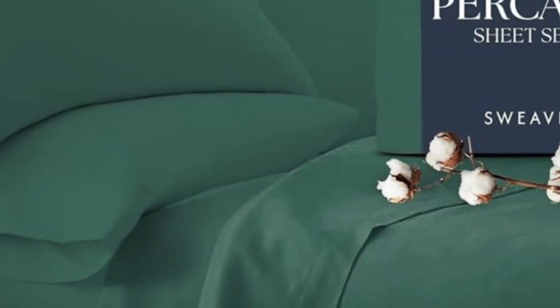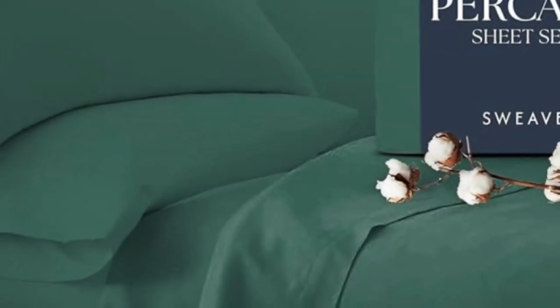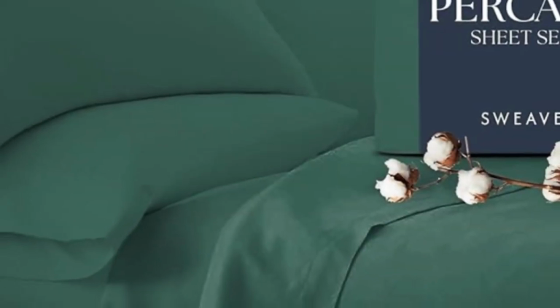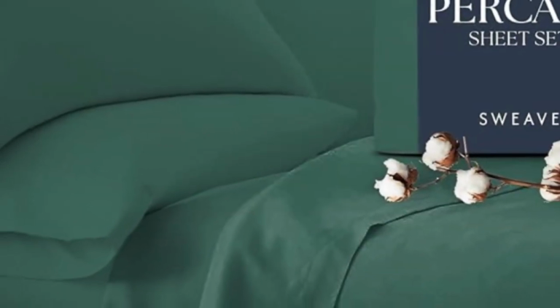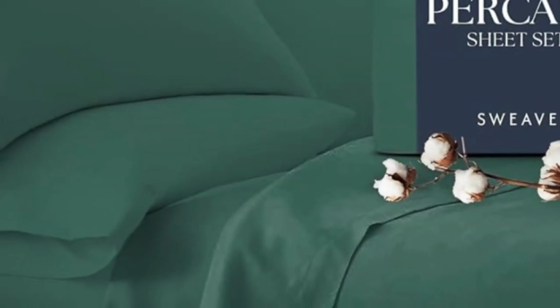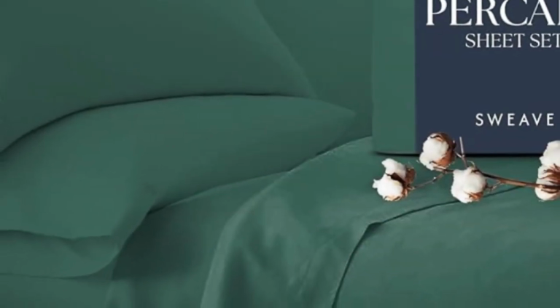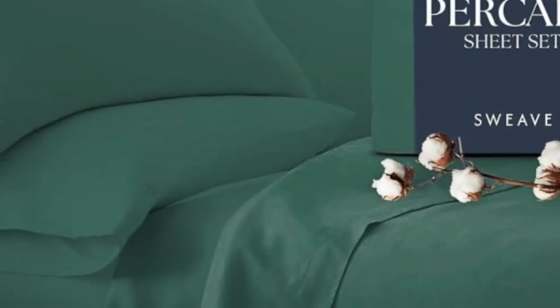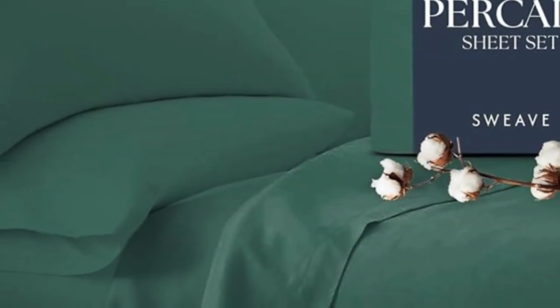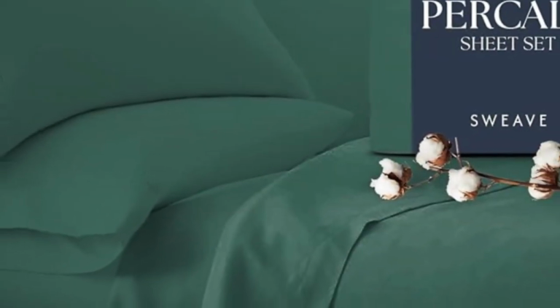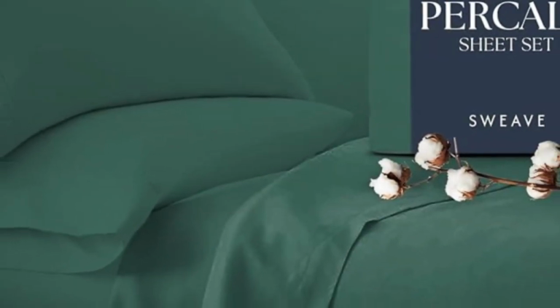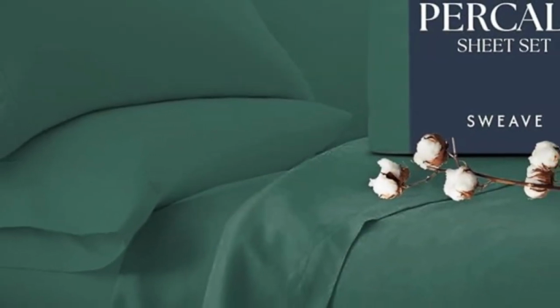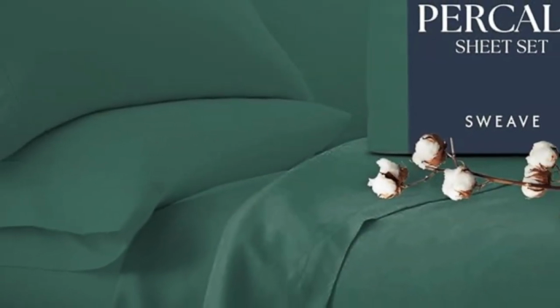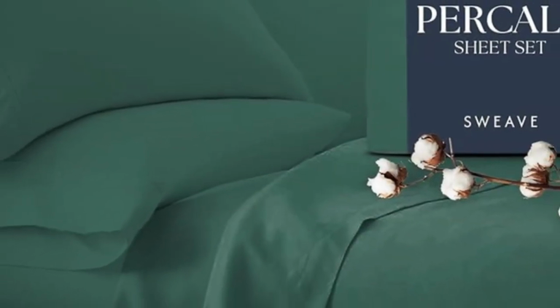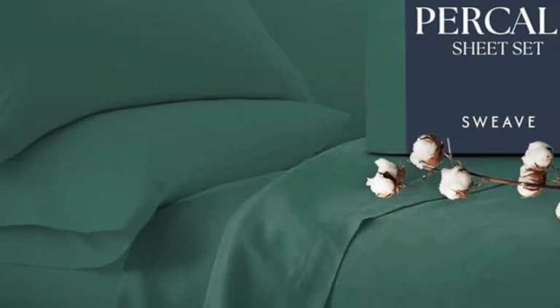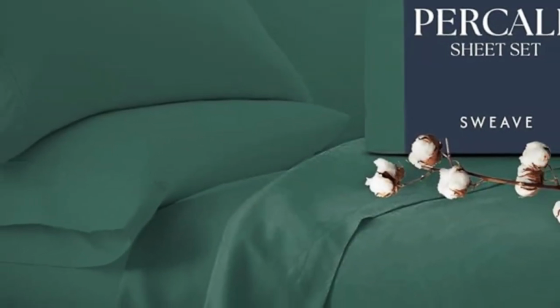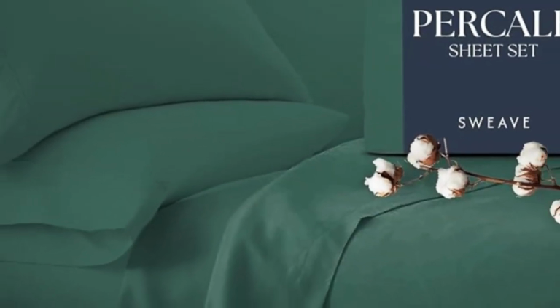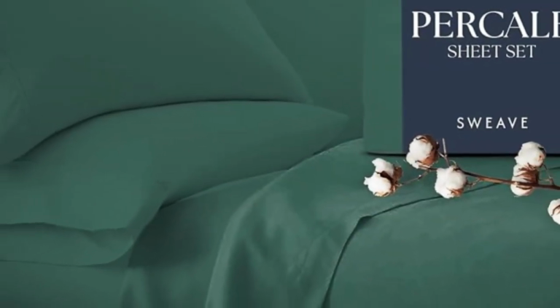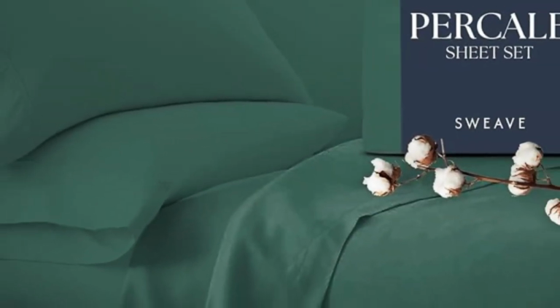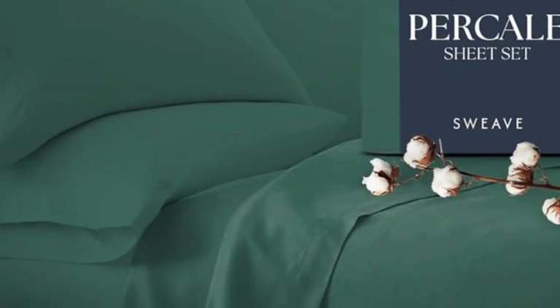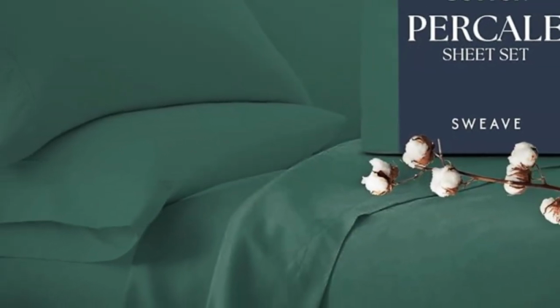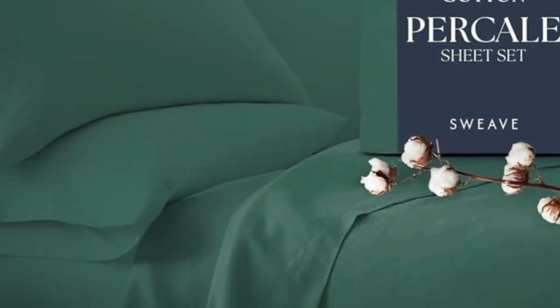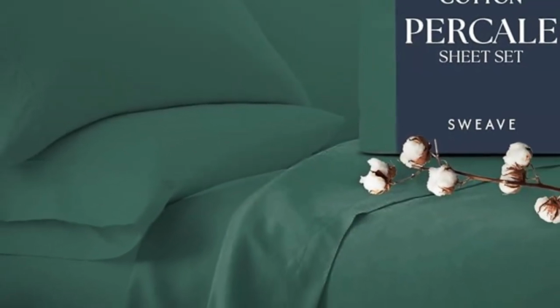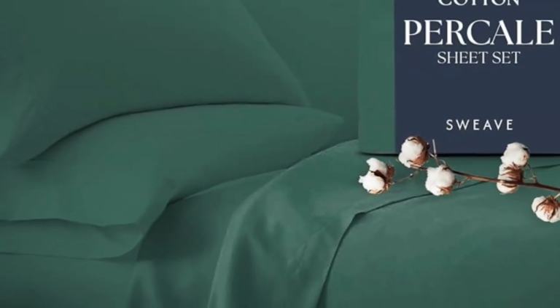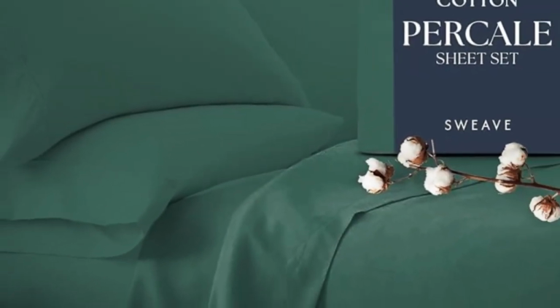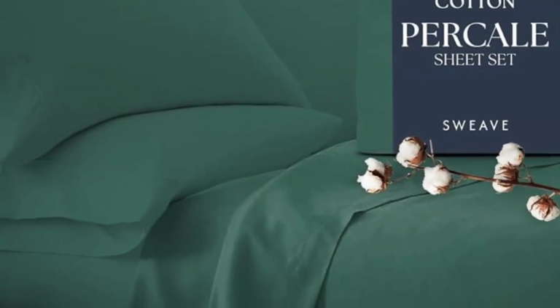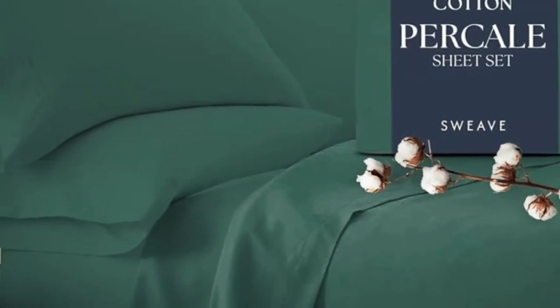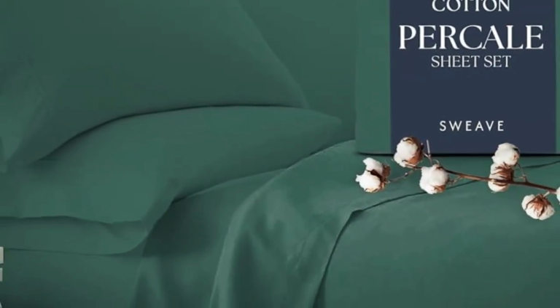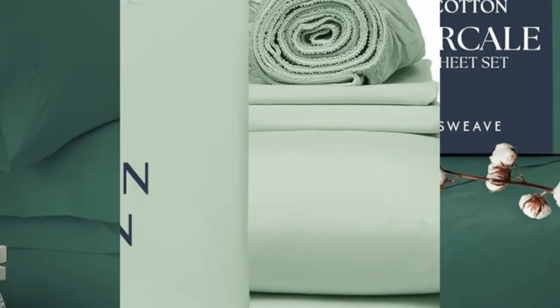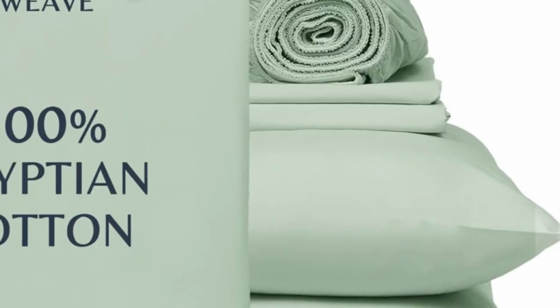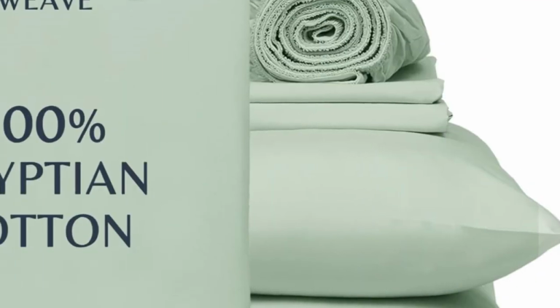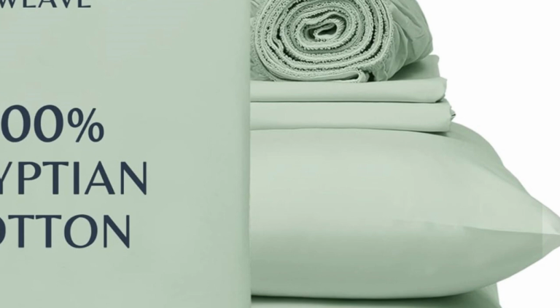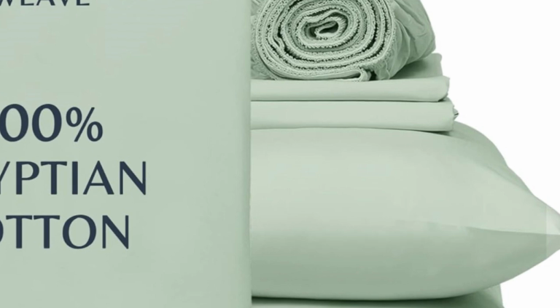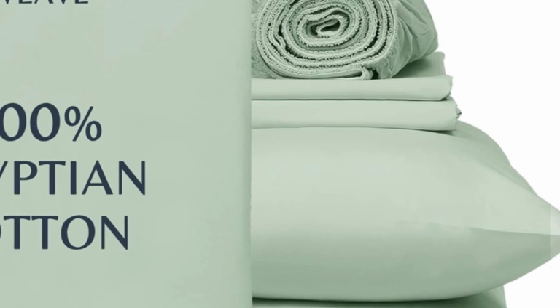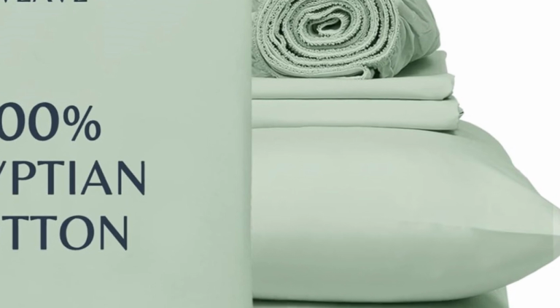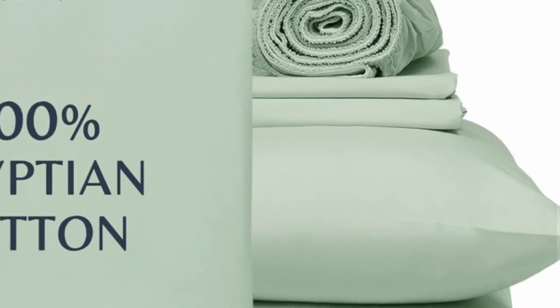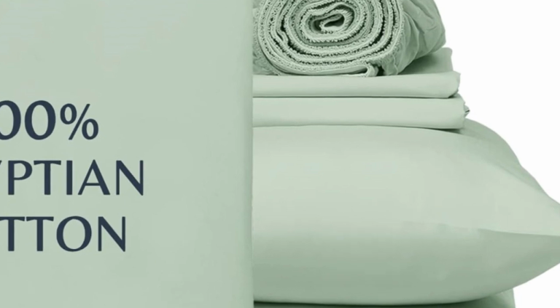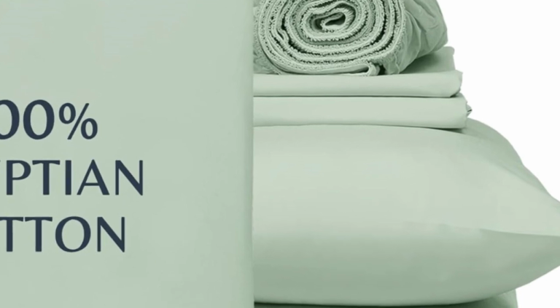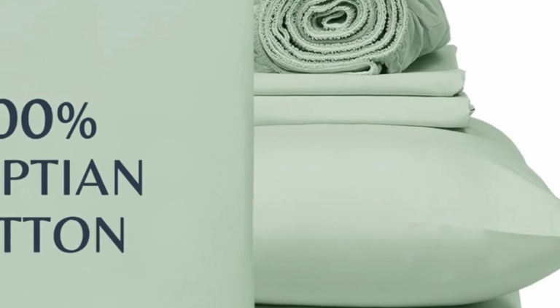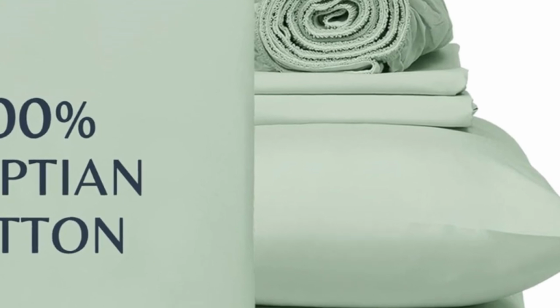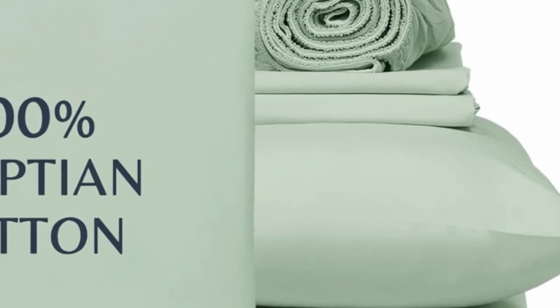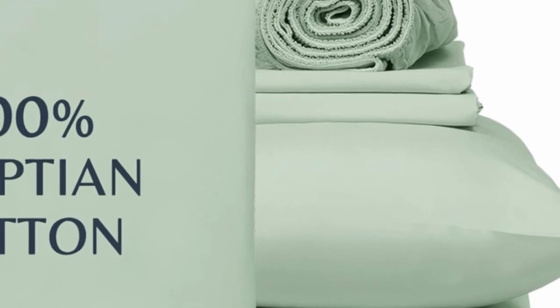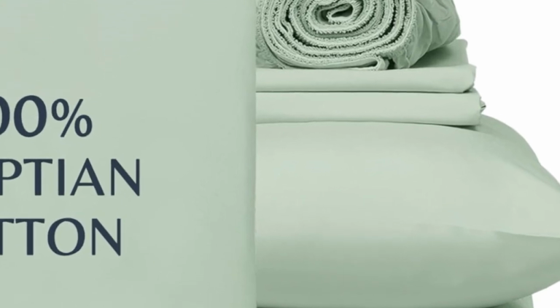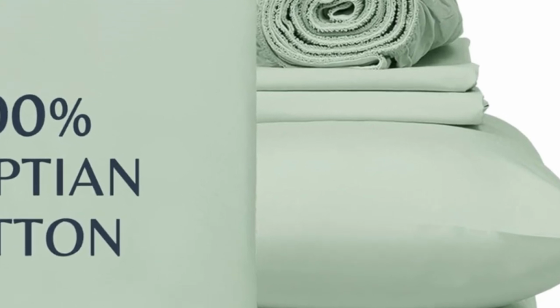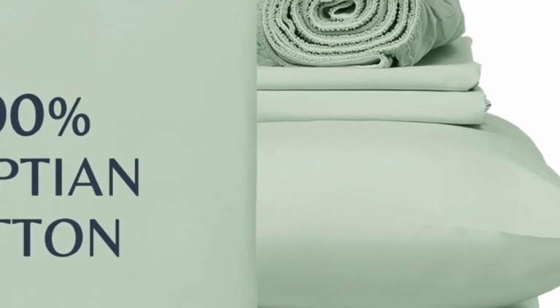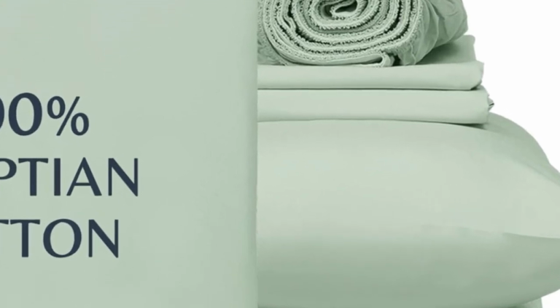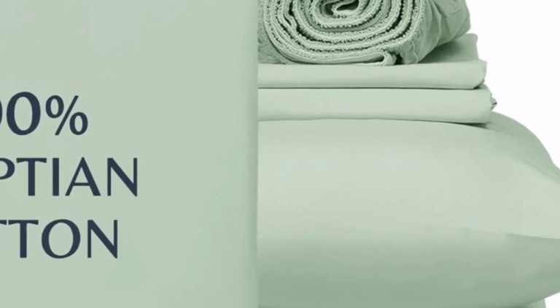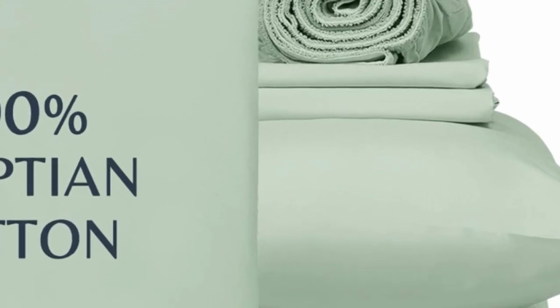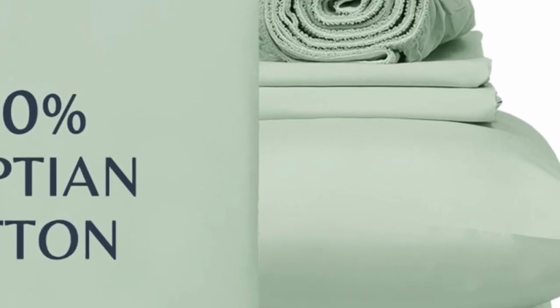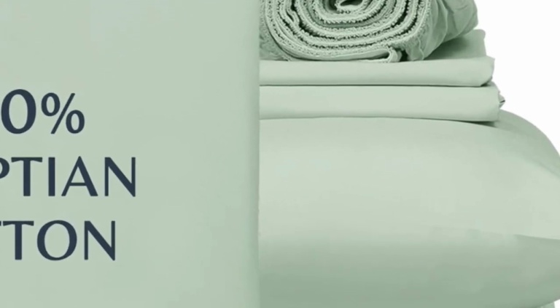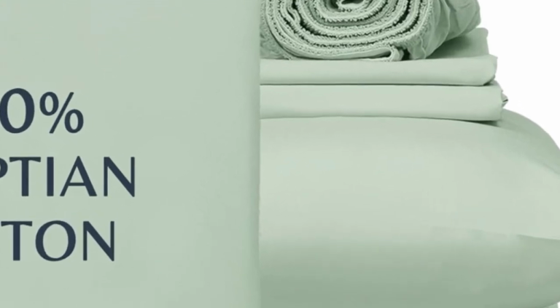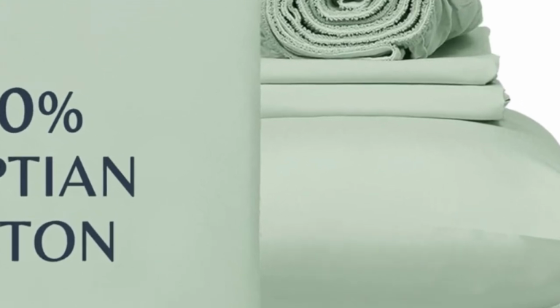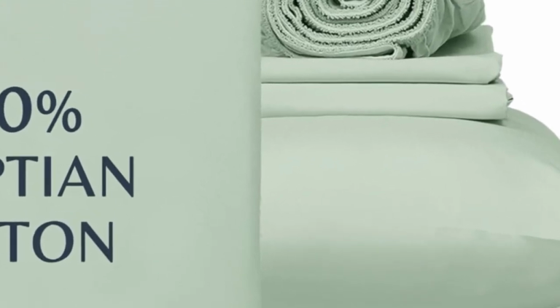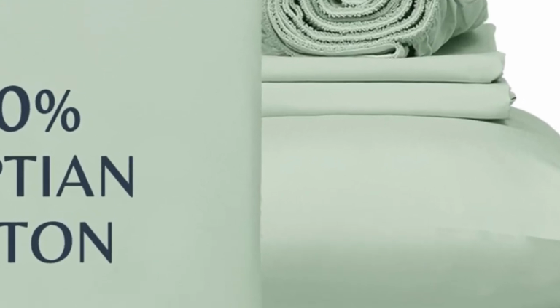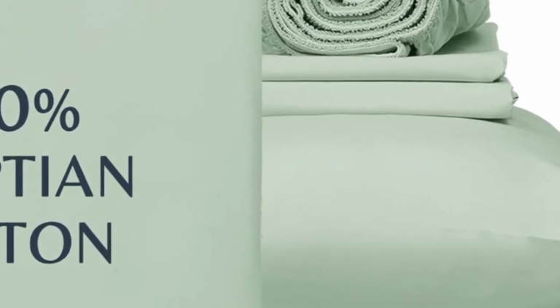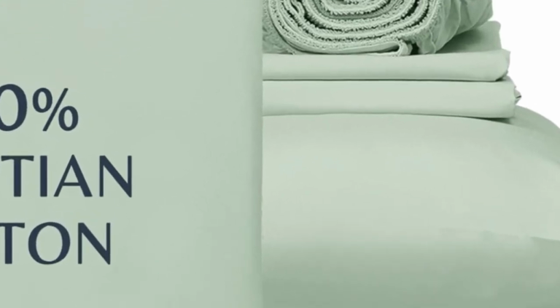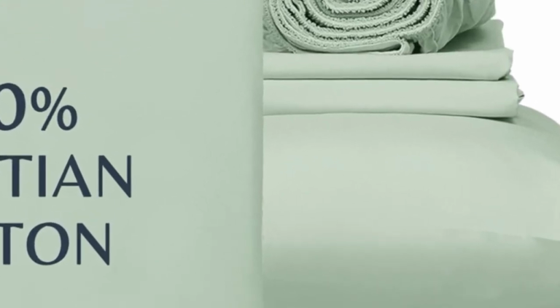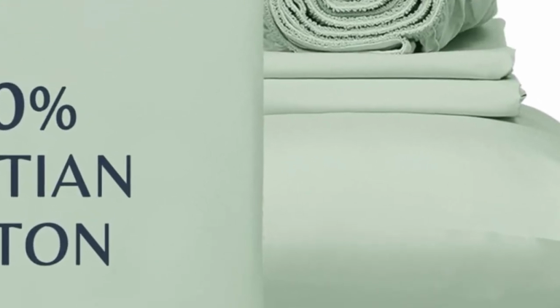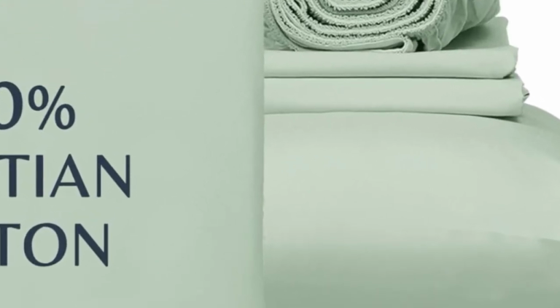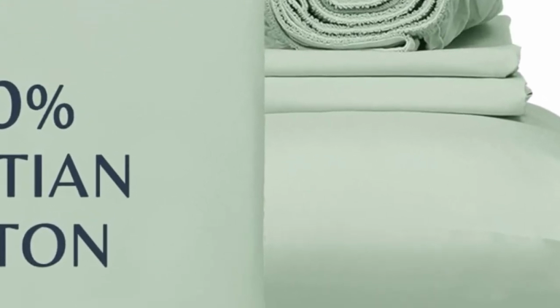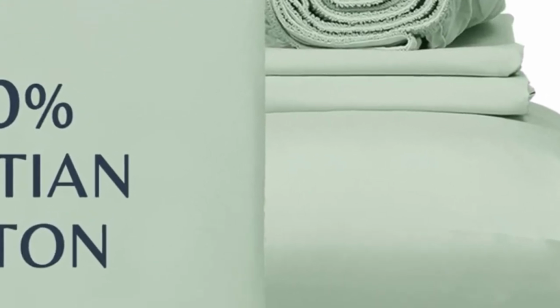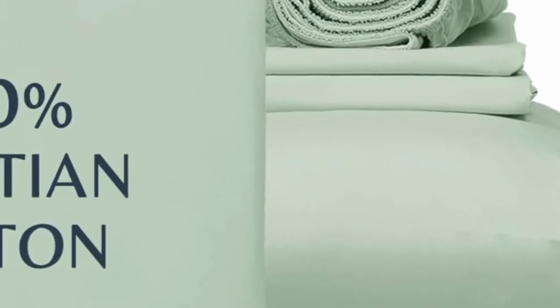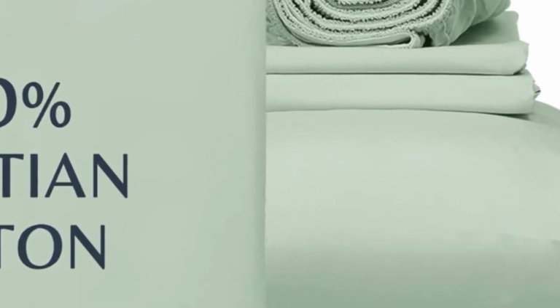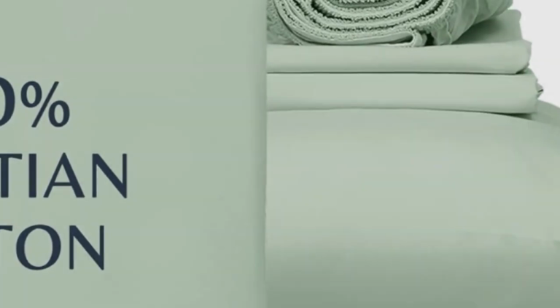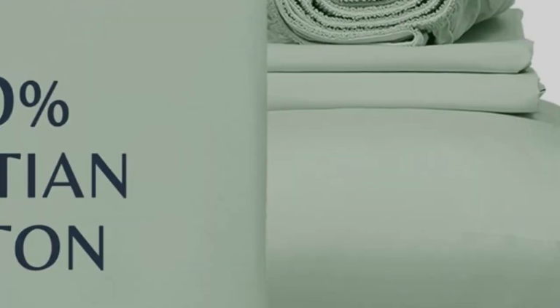One tester said: "I like these sheets better than the ones I usually use. They feel like the sheets used on my bed when I was a child — soft, comfortable."